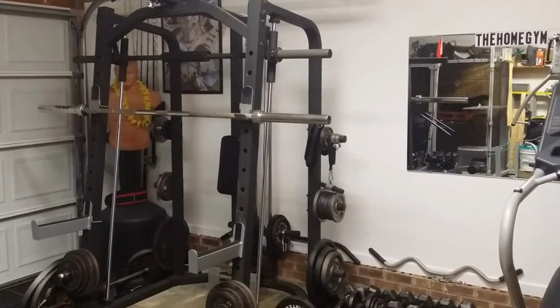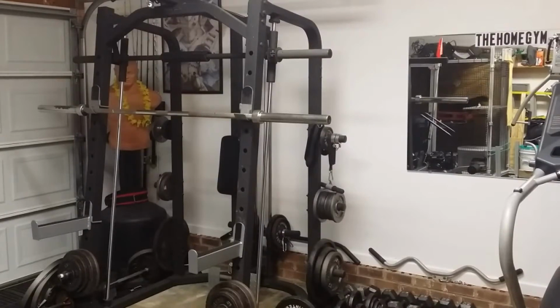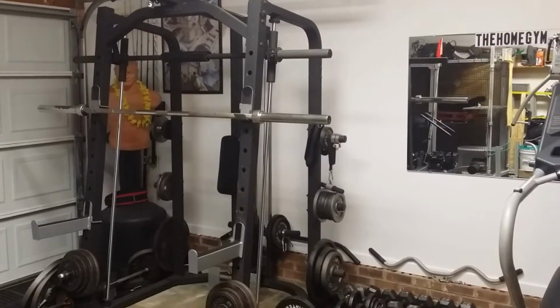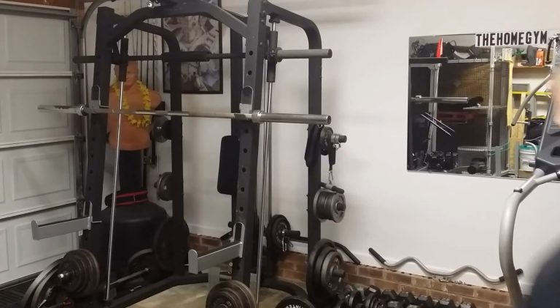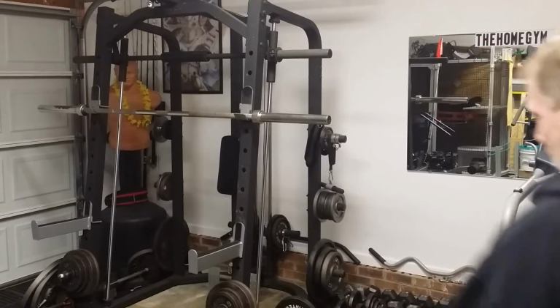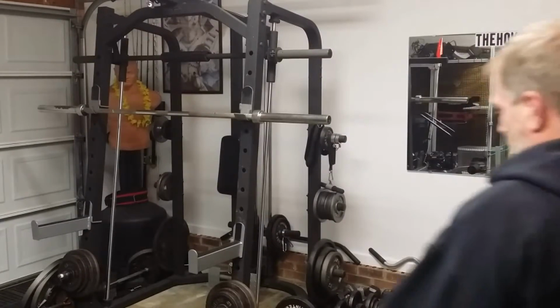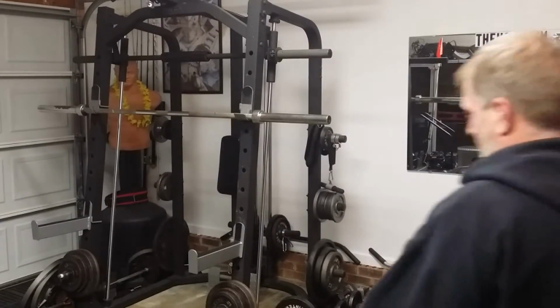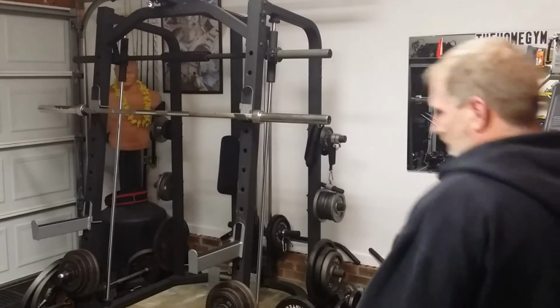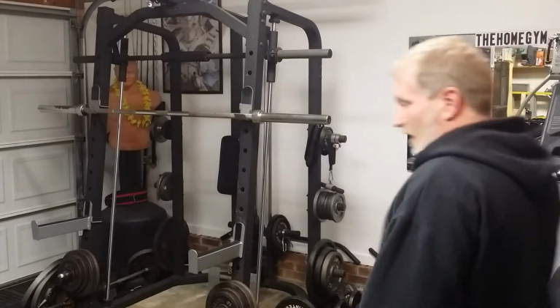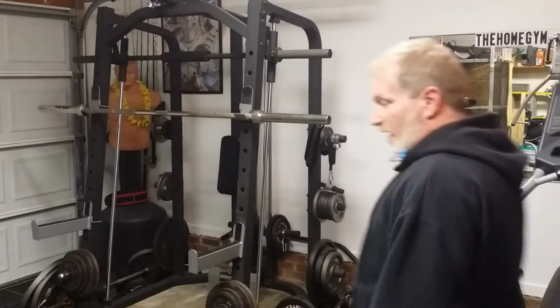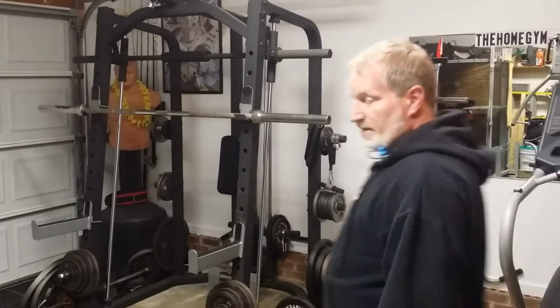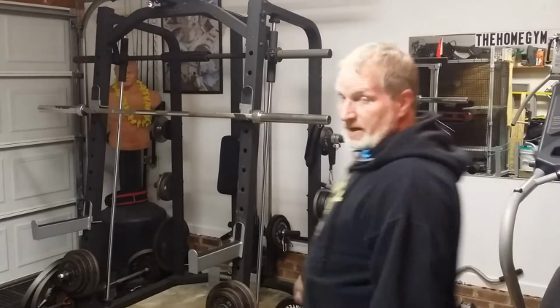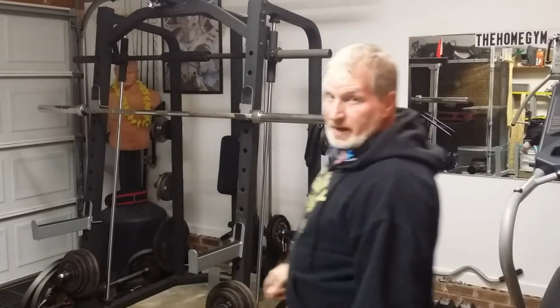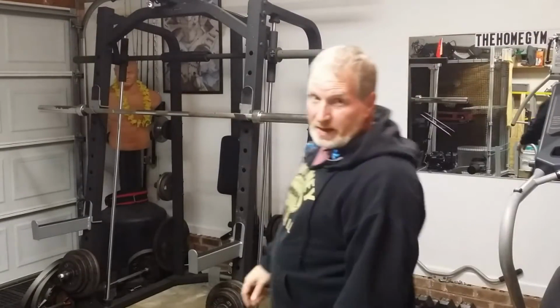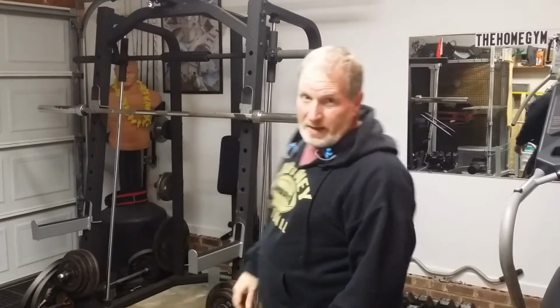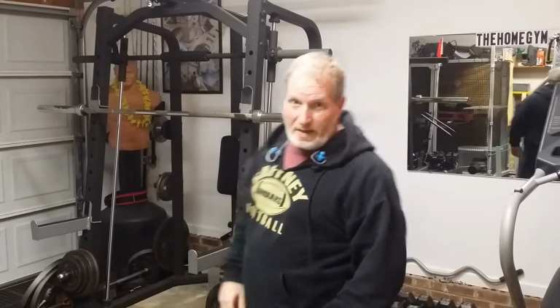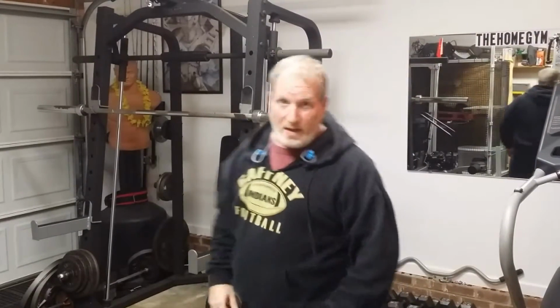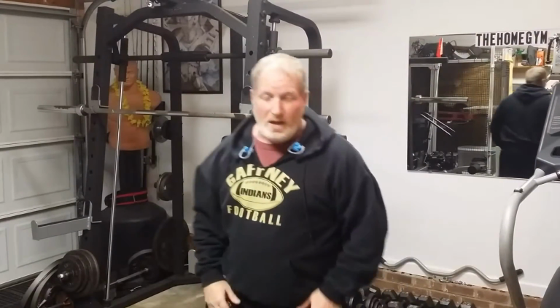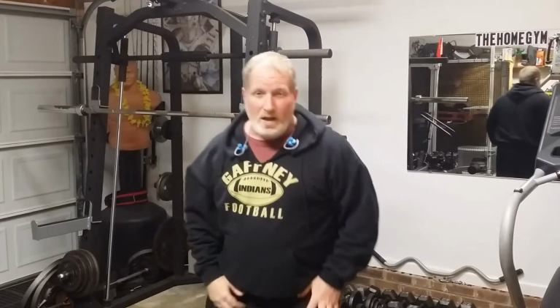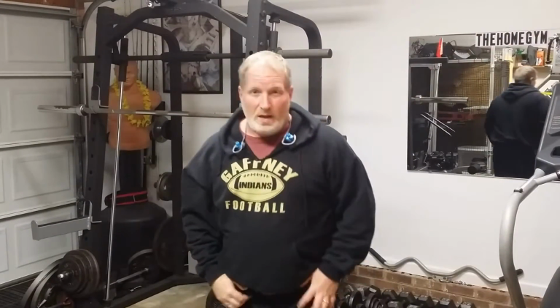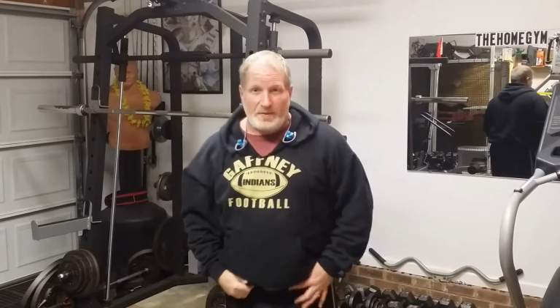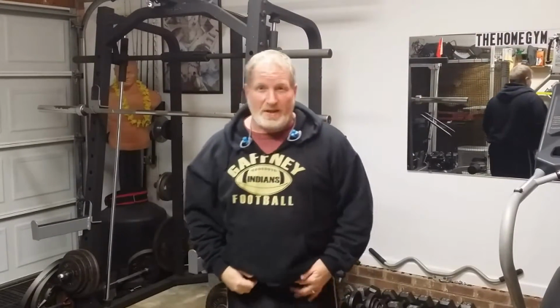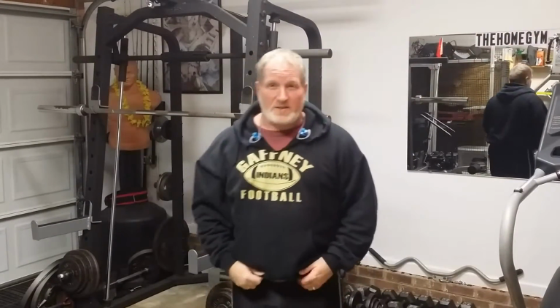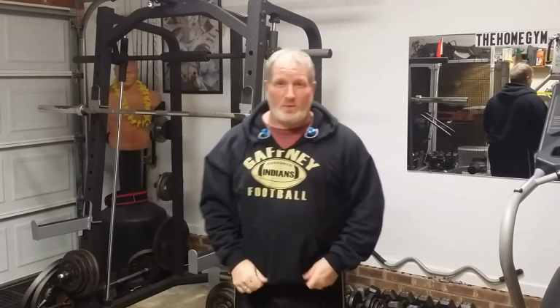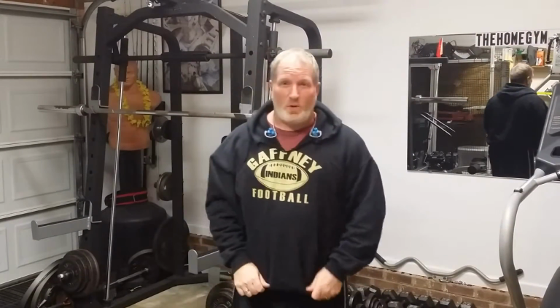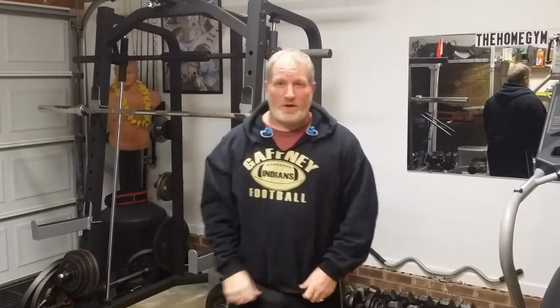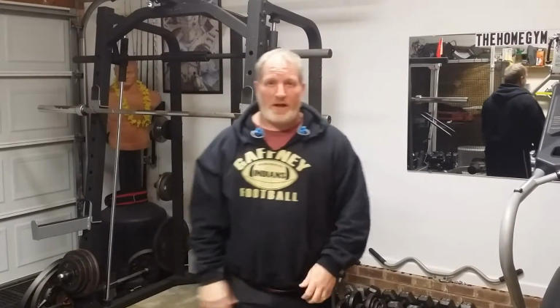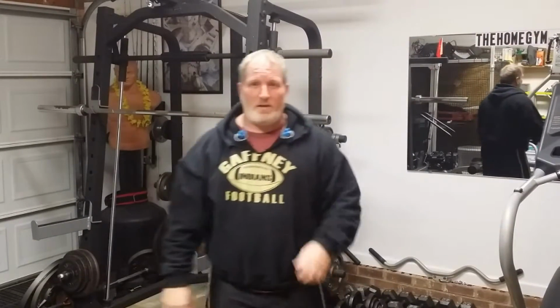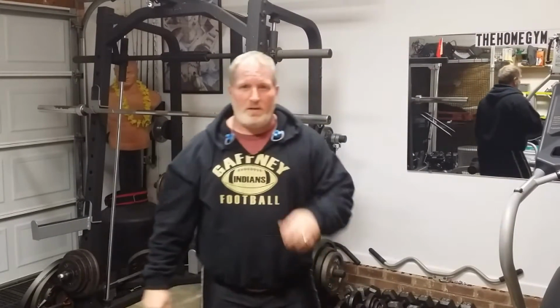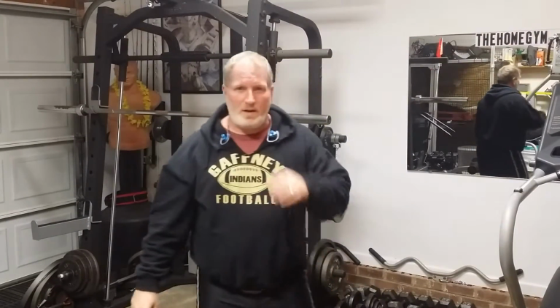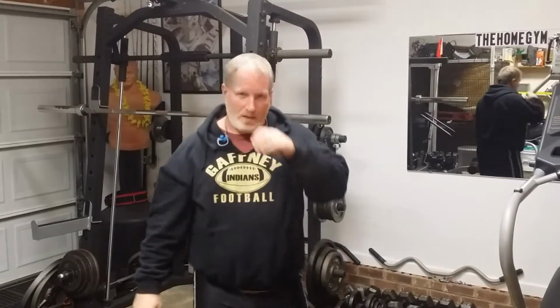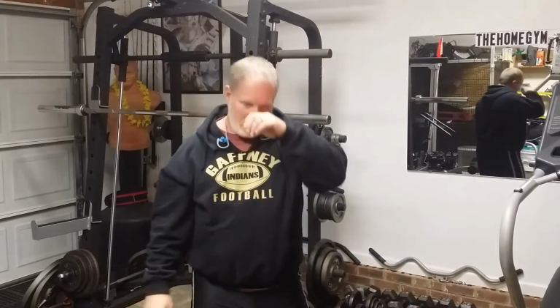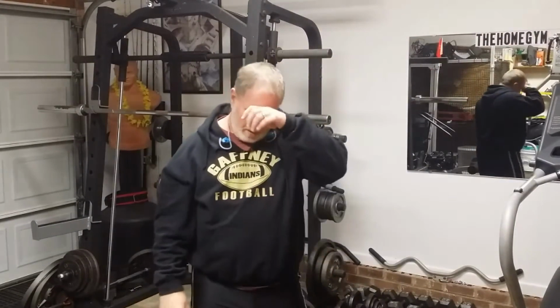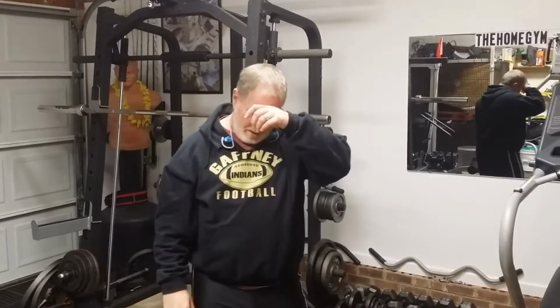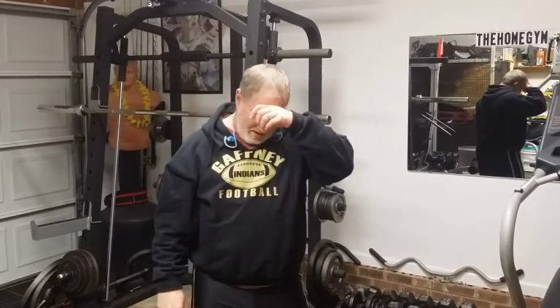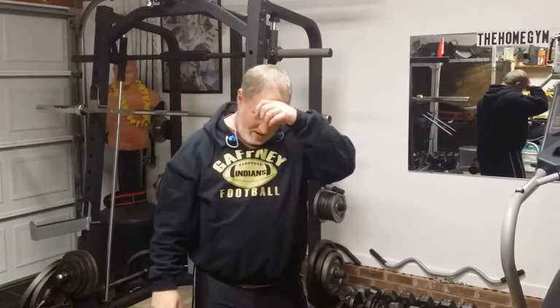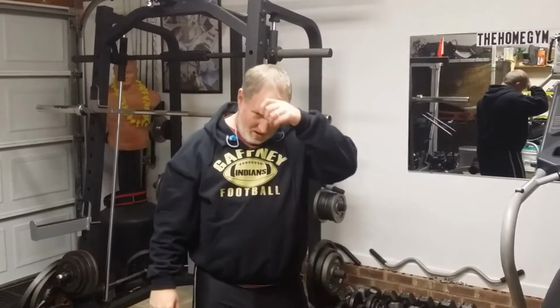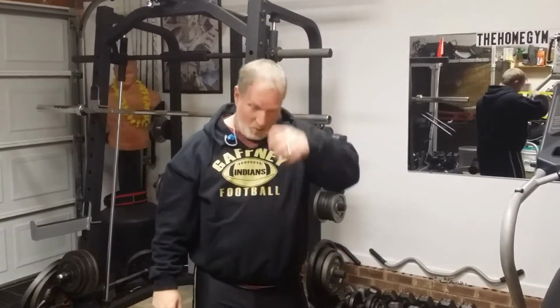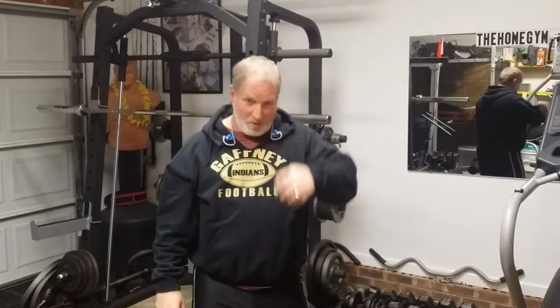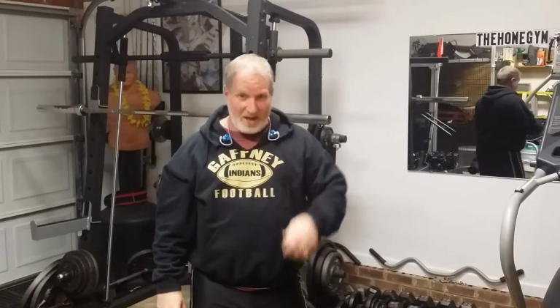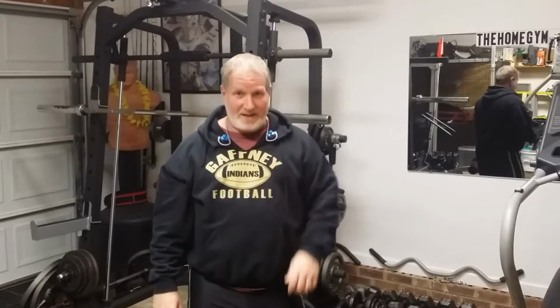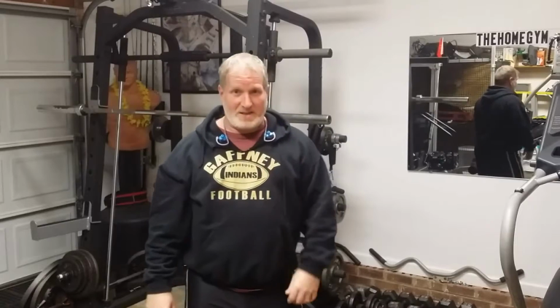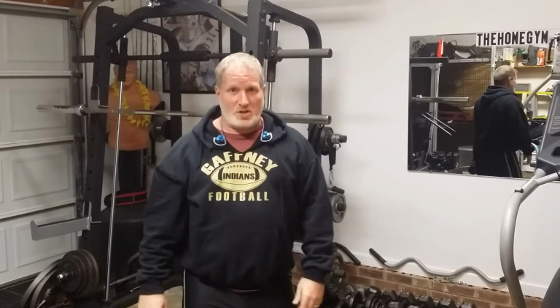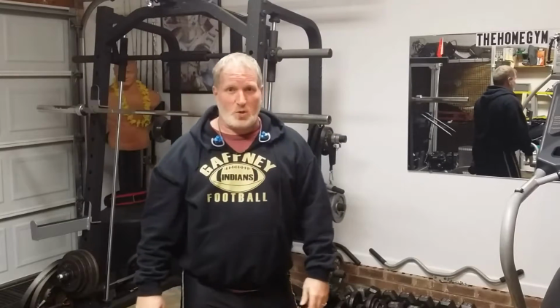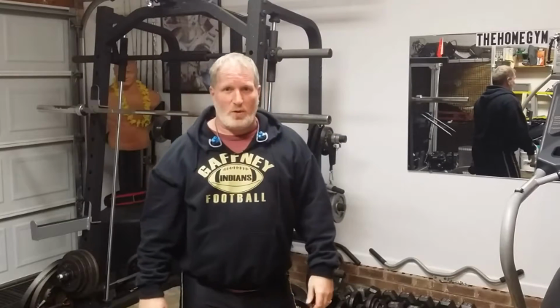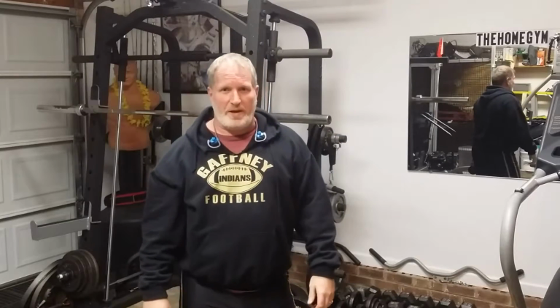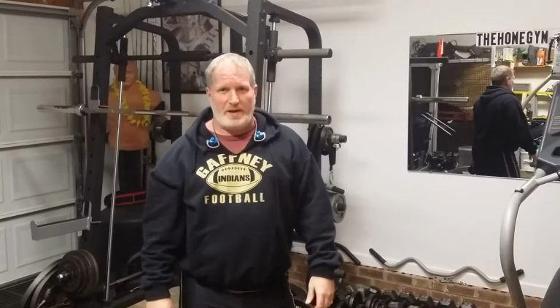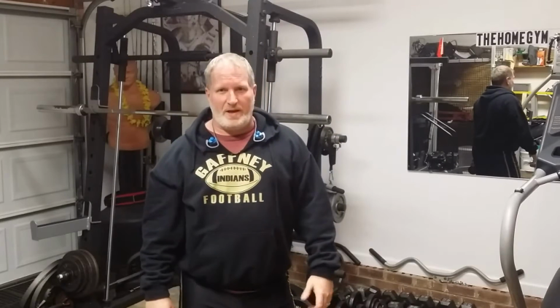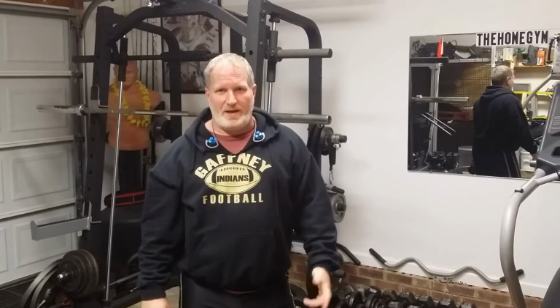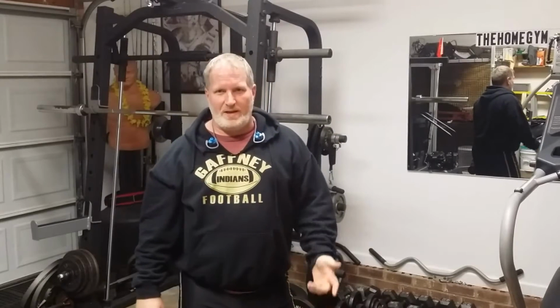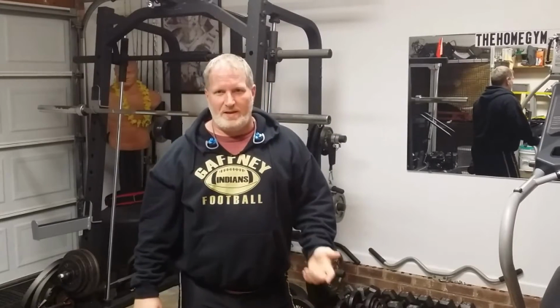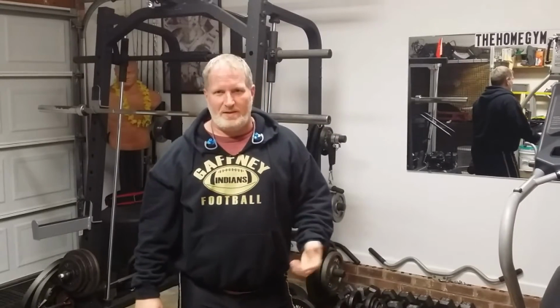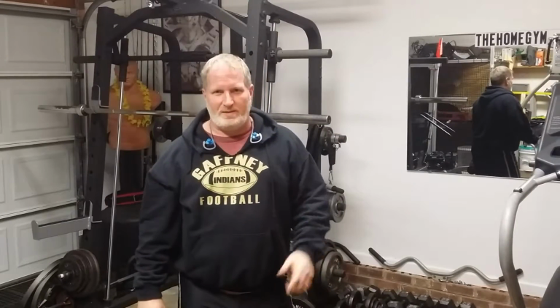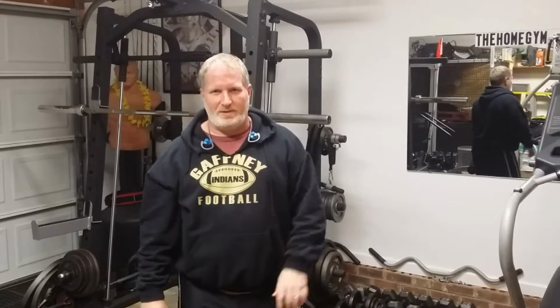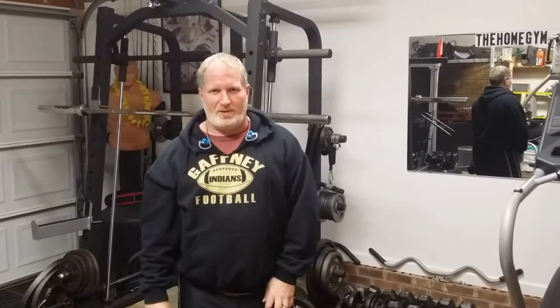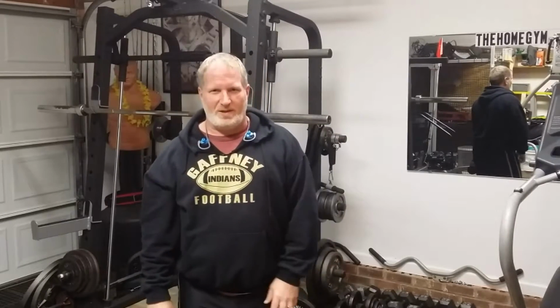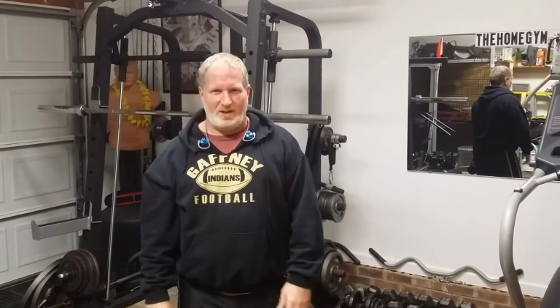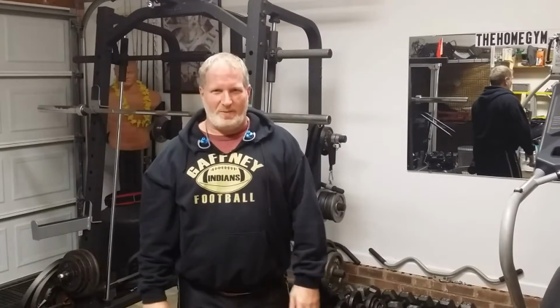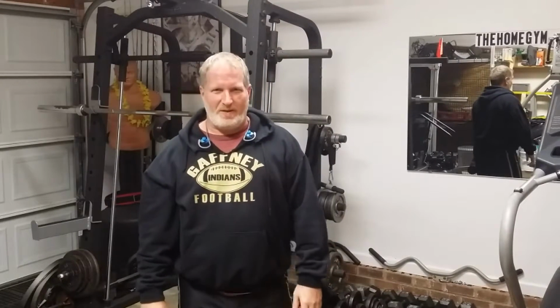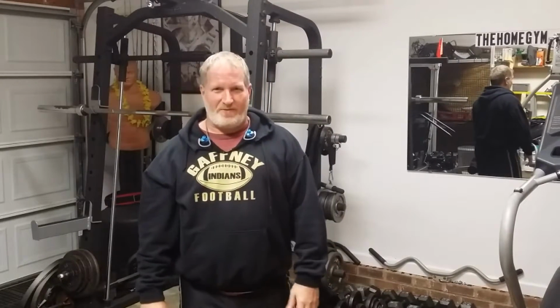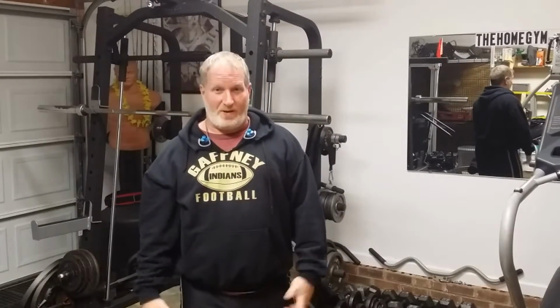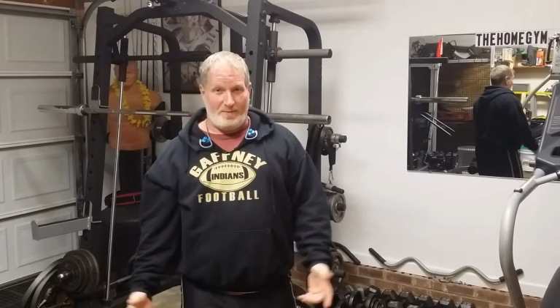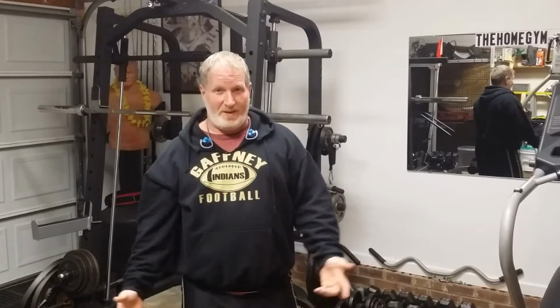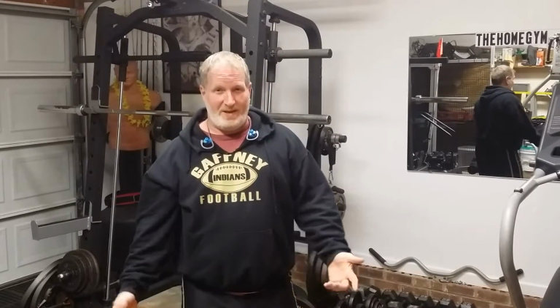Okay guys, that's the workout. Hope you guys enjoyed and learned a little bit from me.